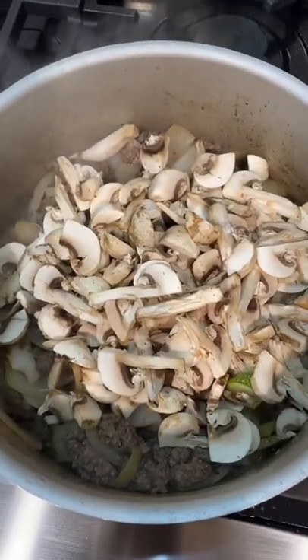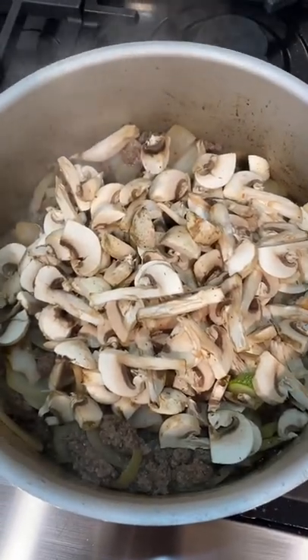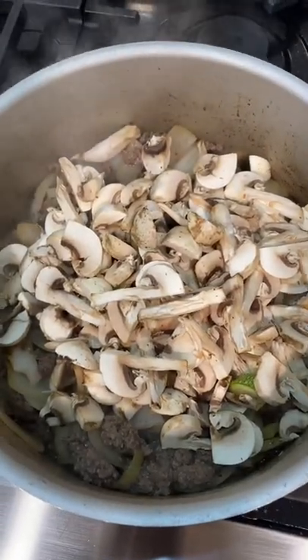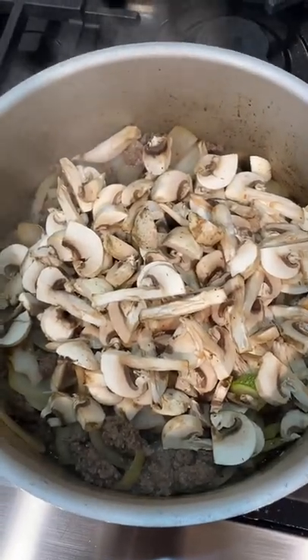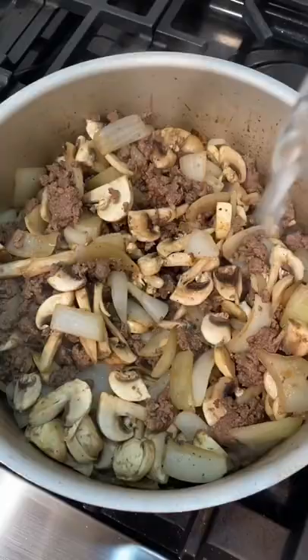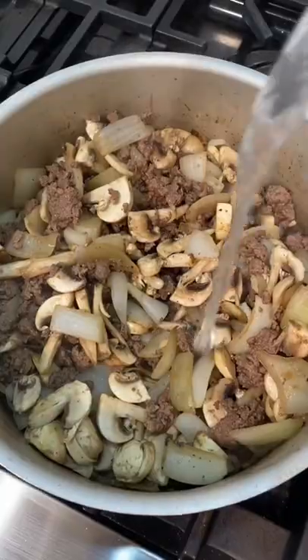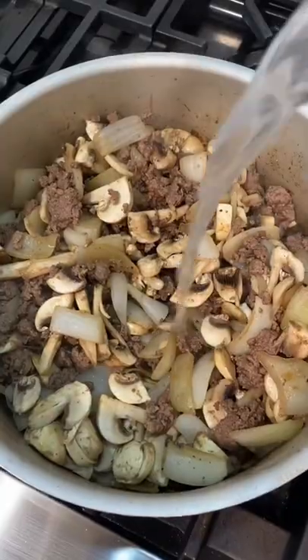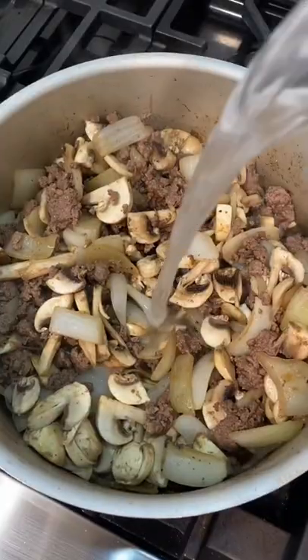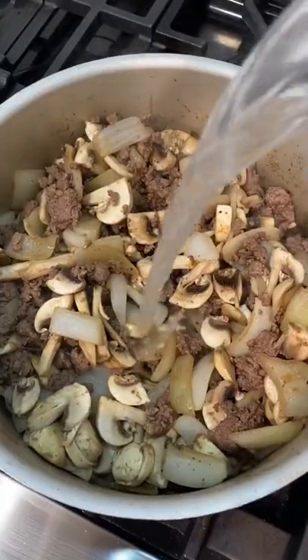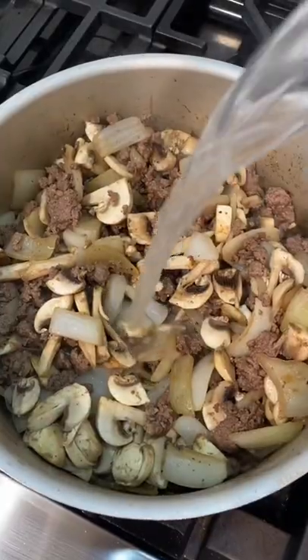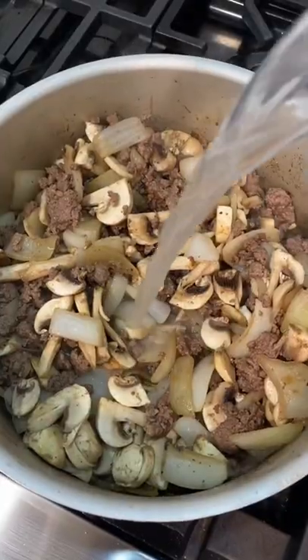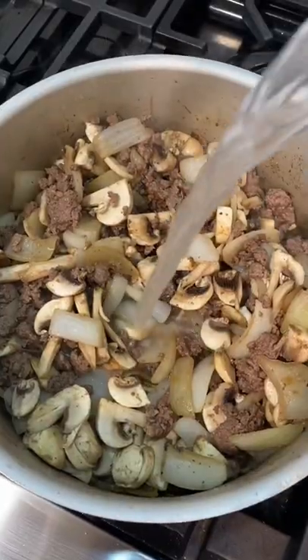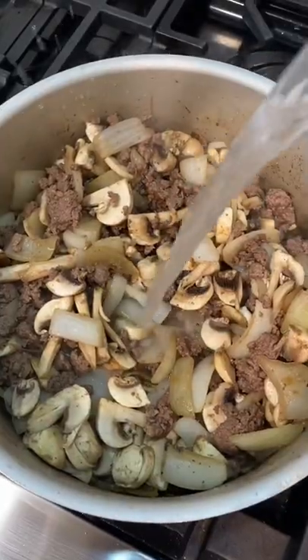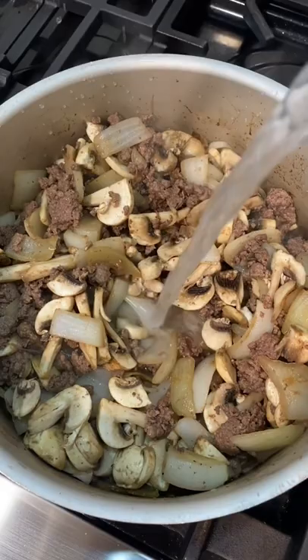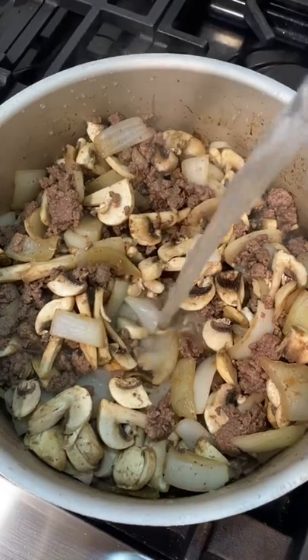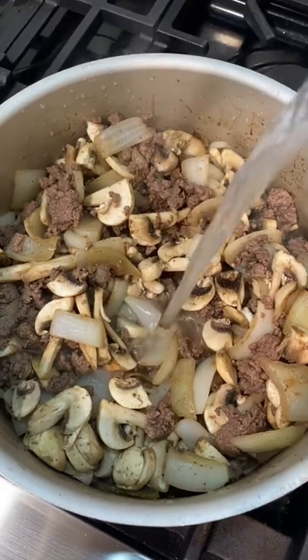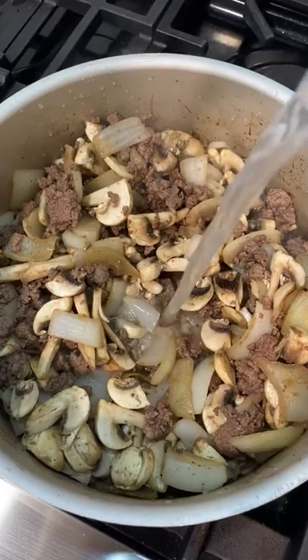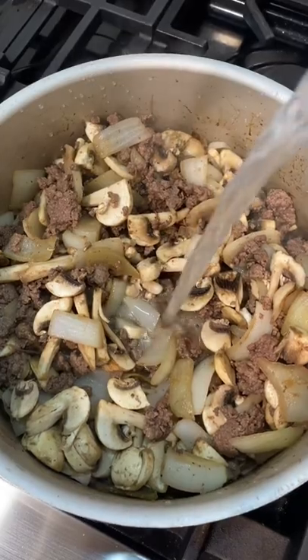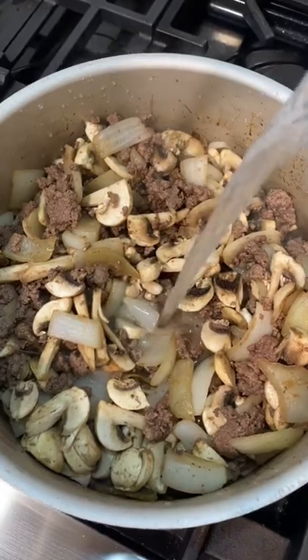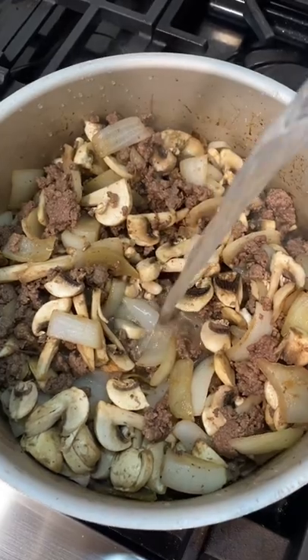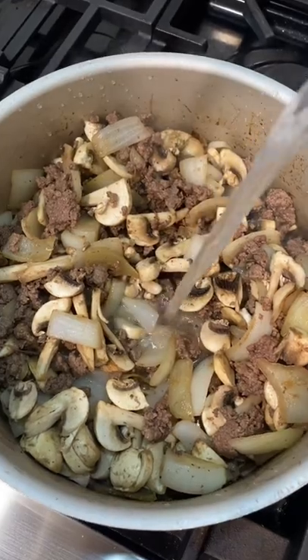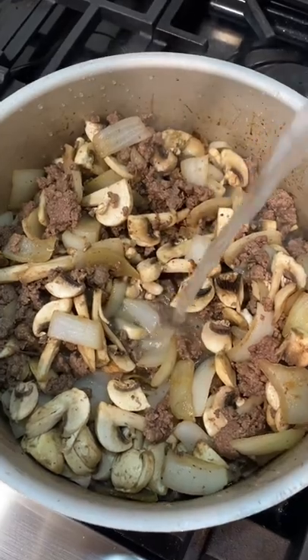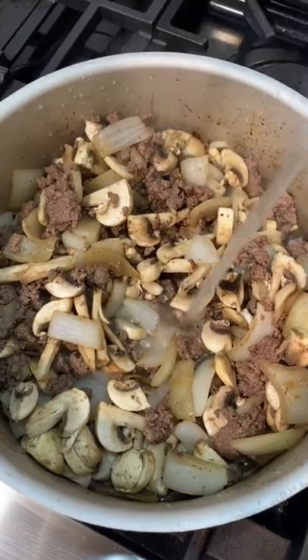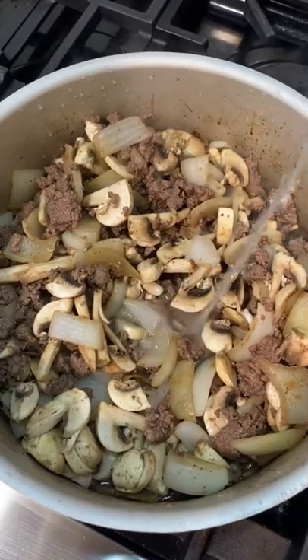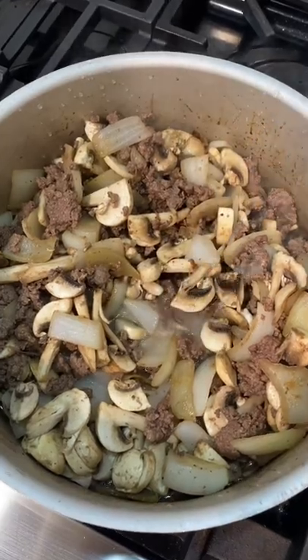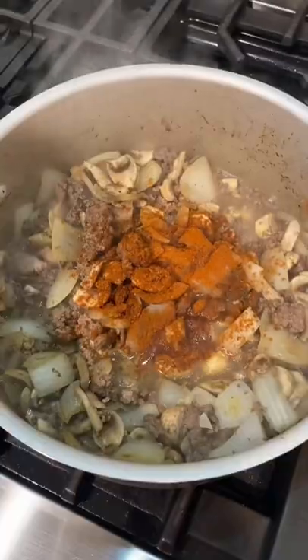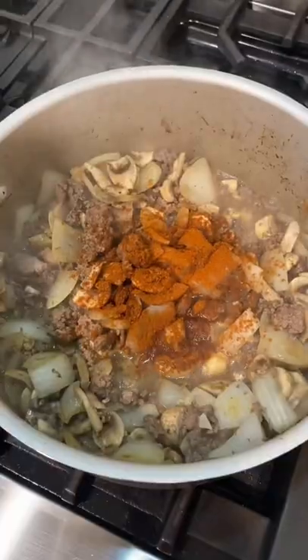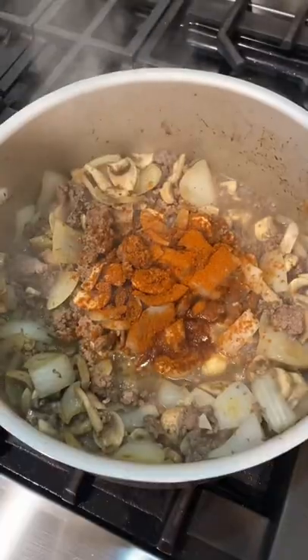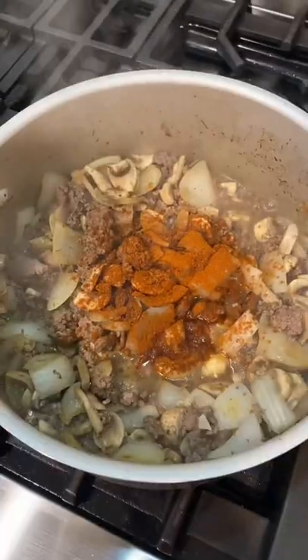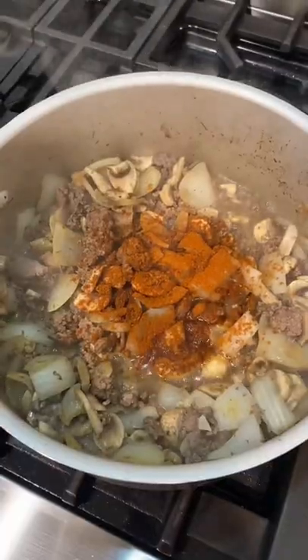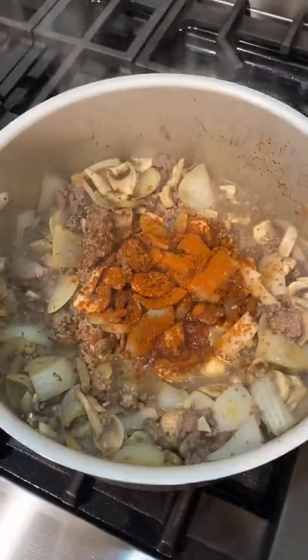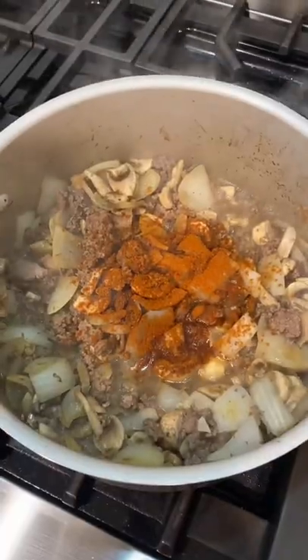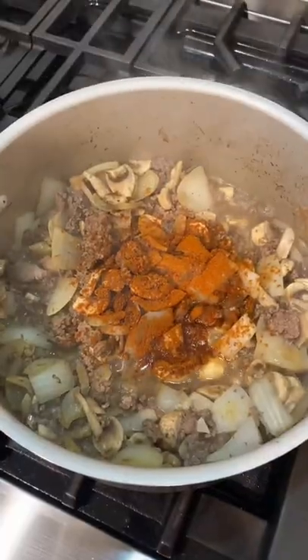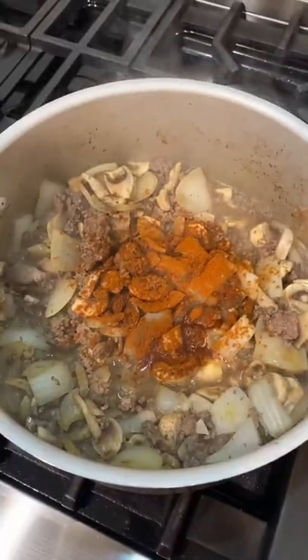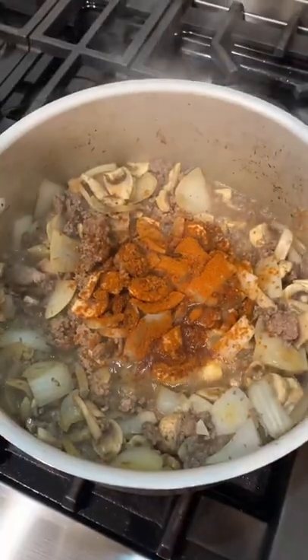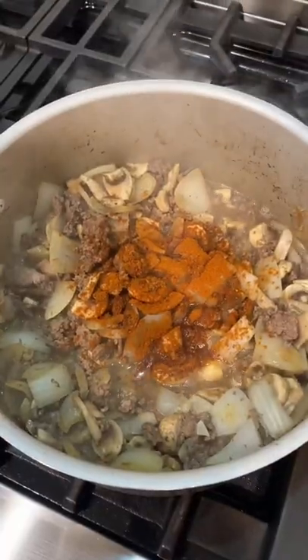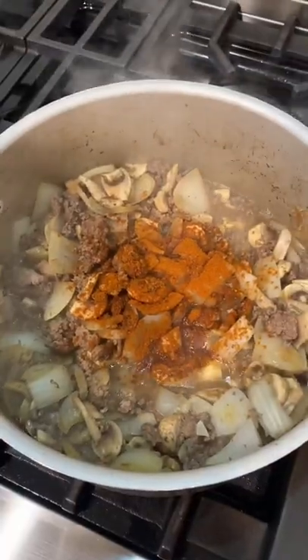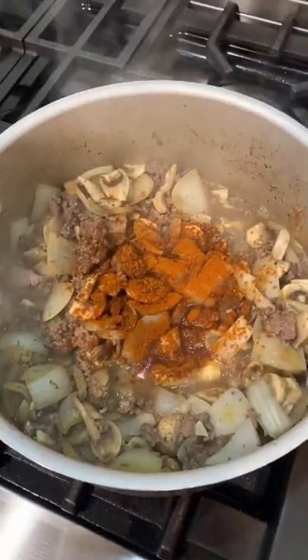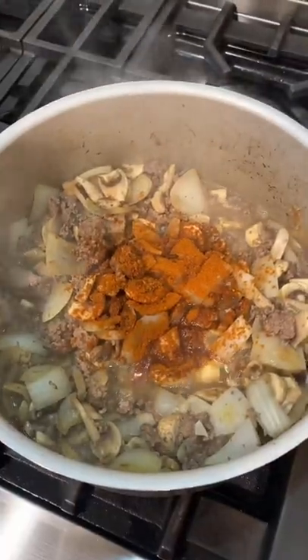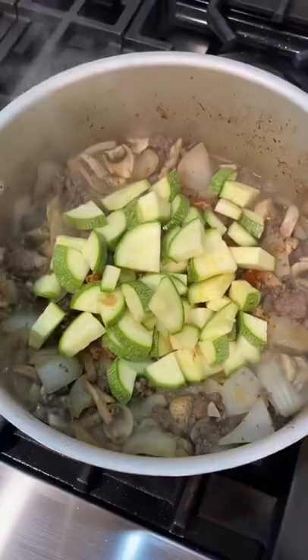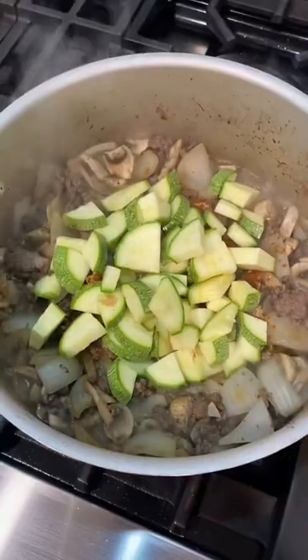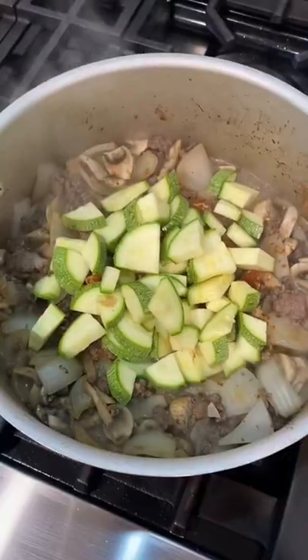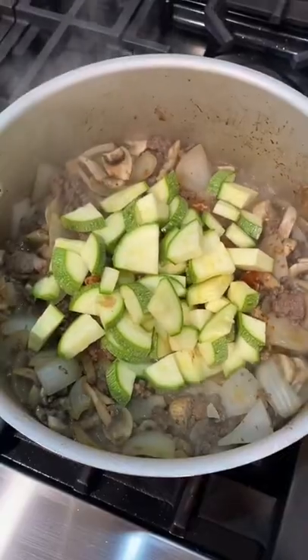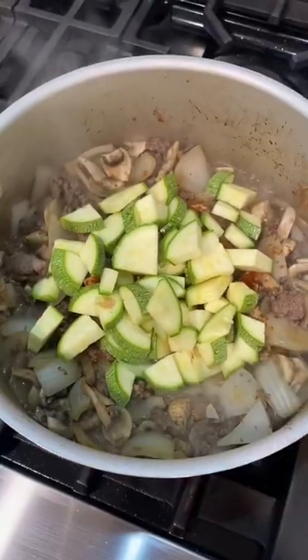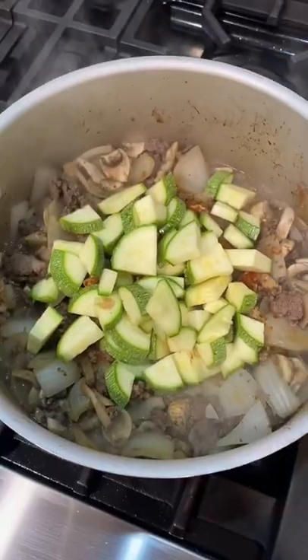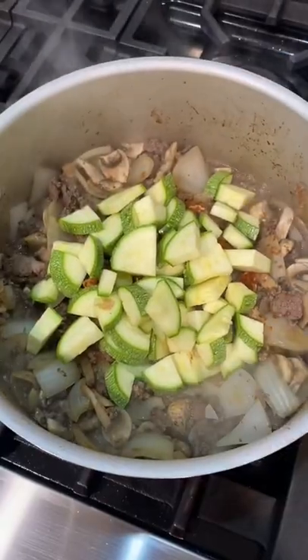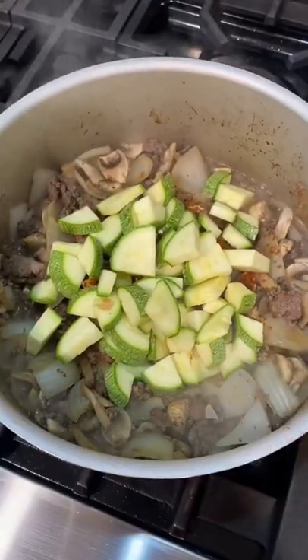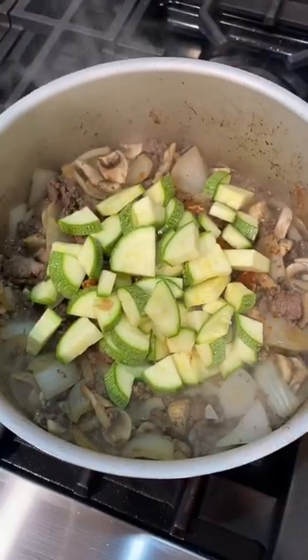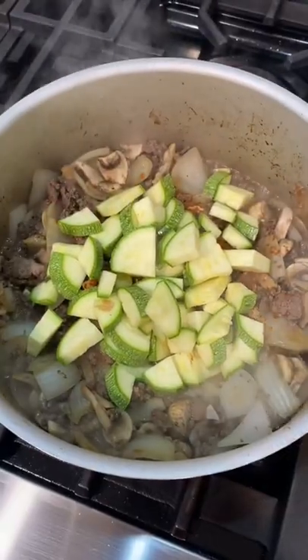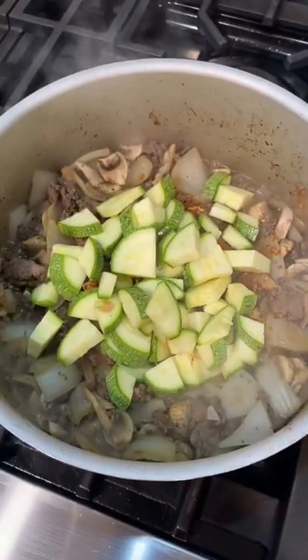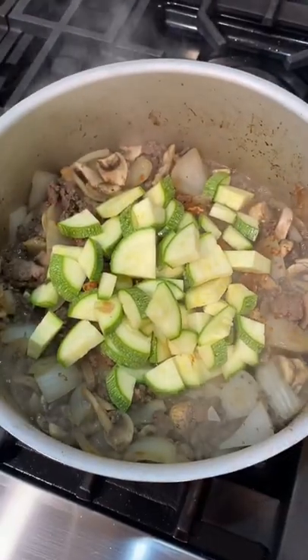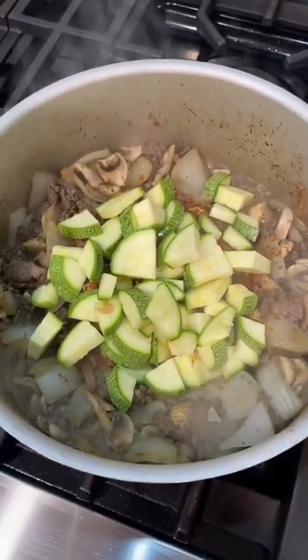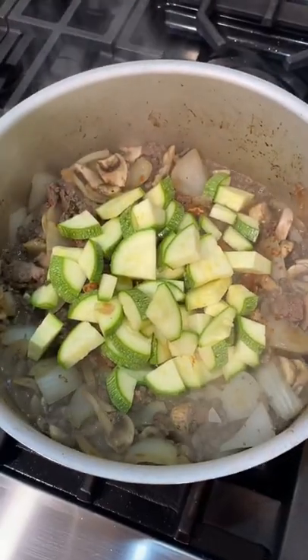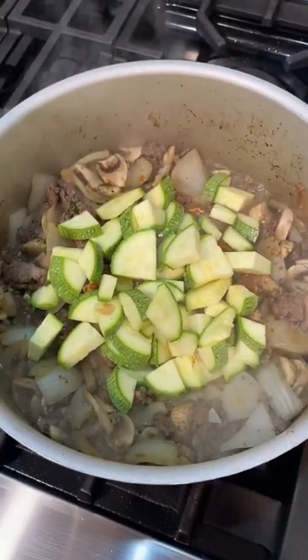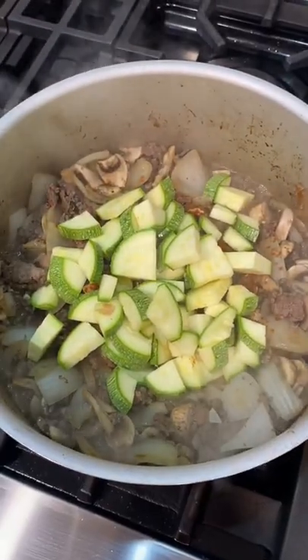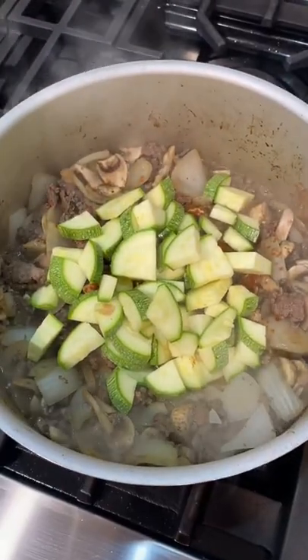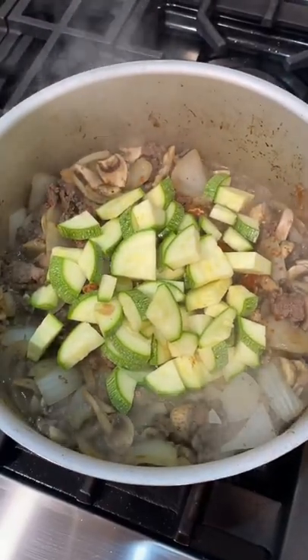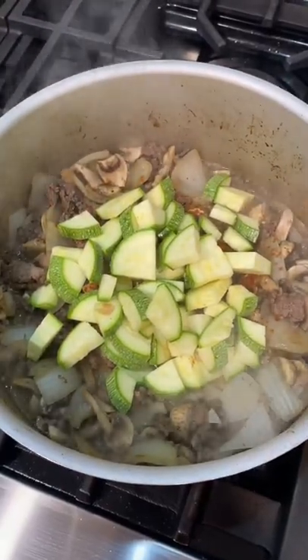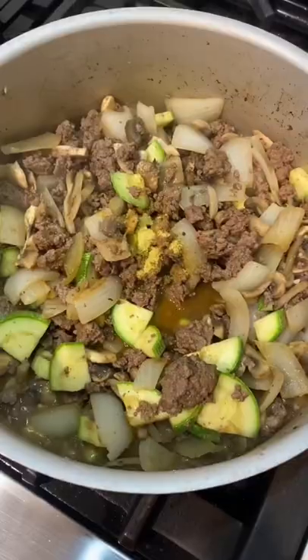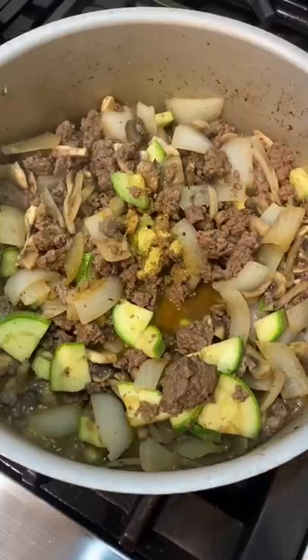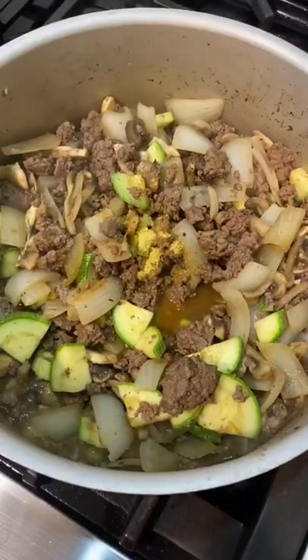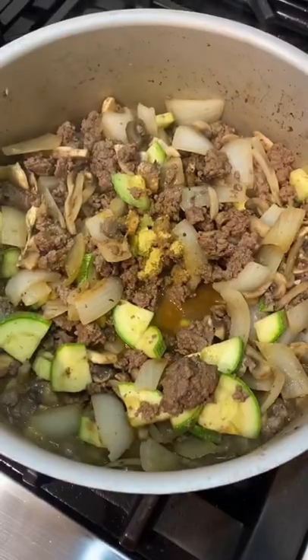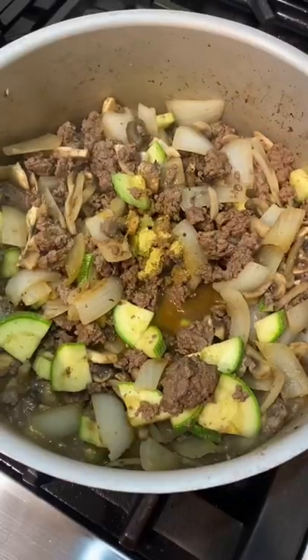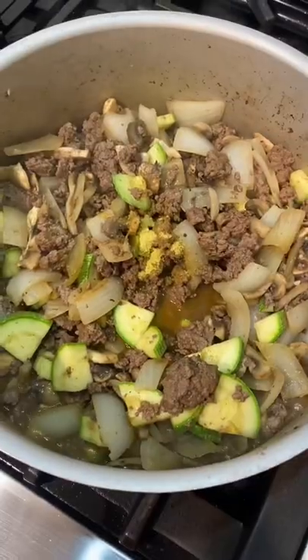Then I added in some mushrooms and two cups of water. I also added some paprika, y ahora sí — here come the Mexican zucchinis.